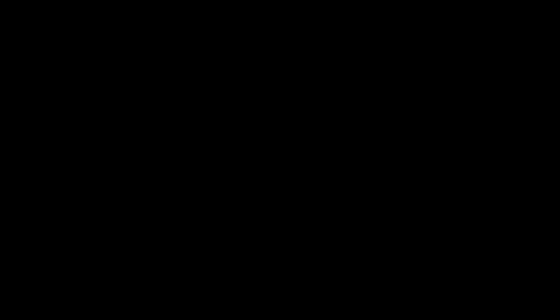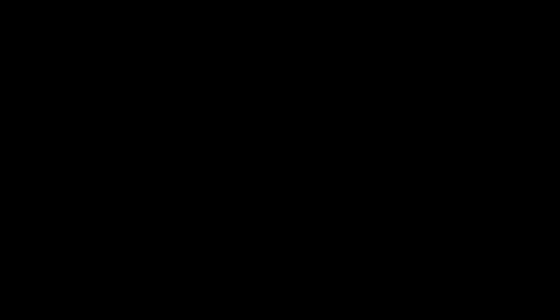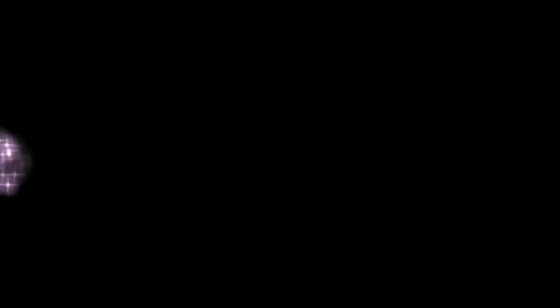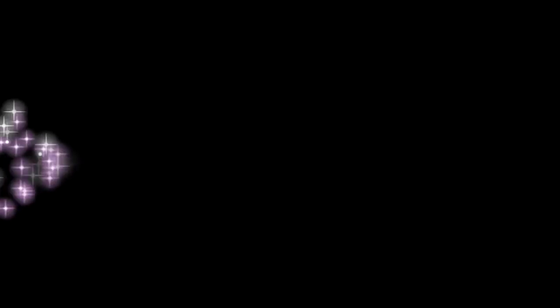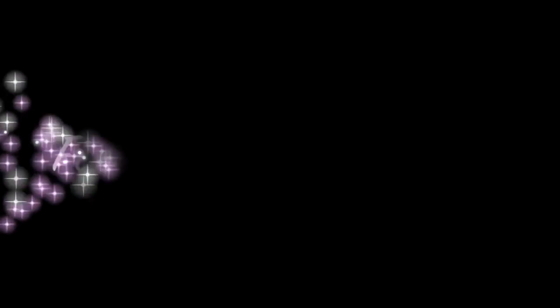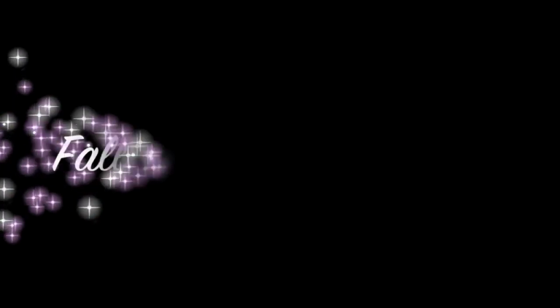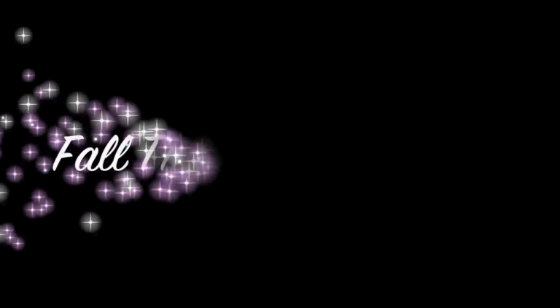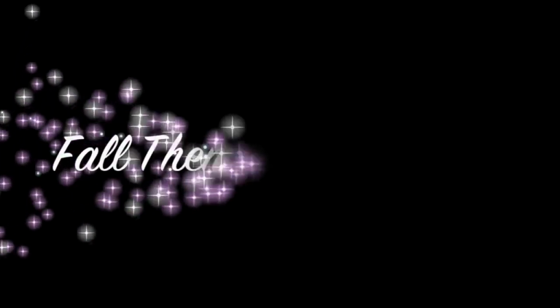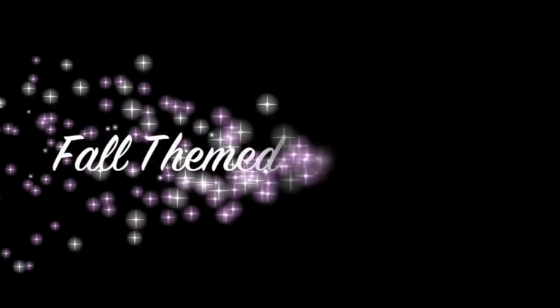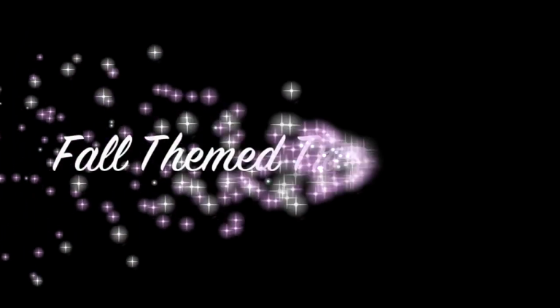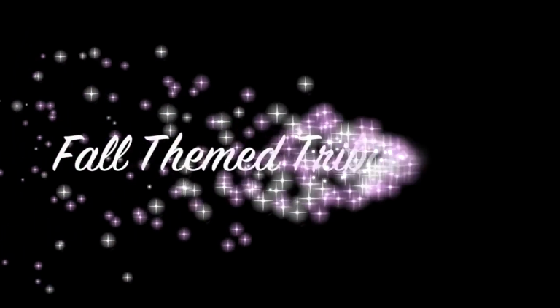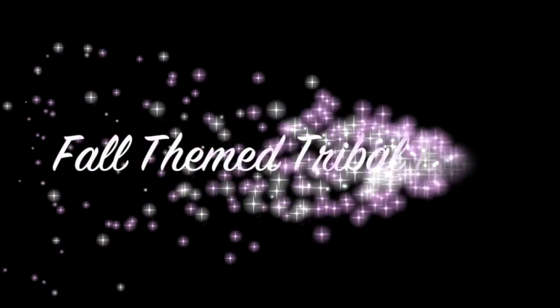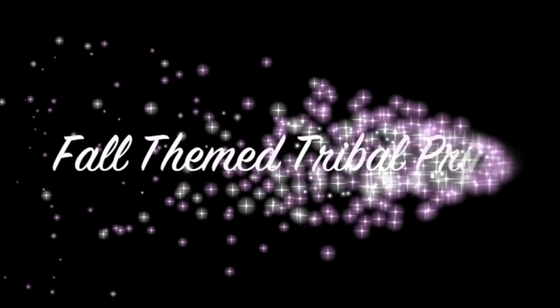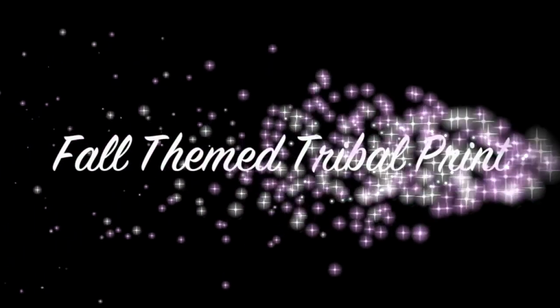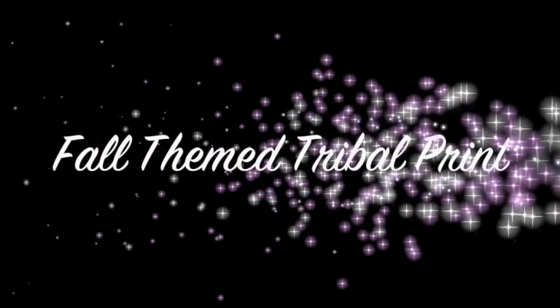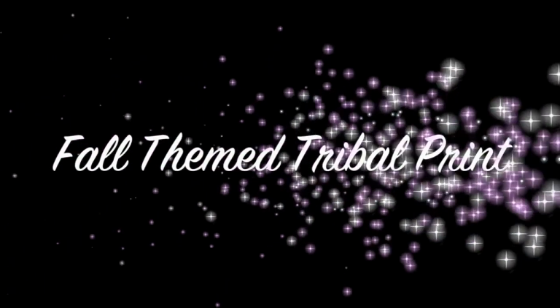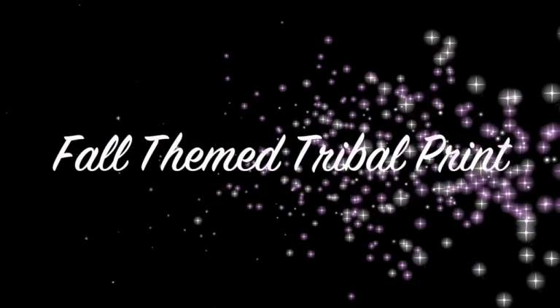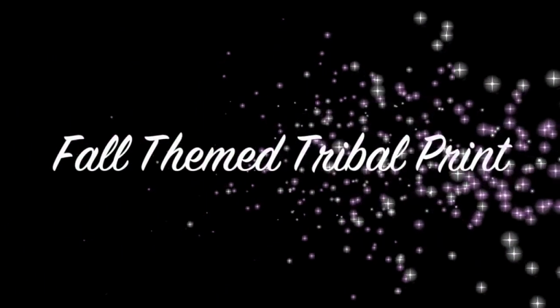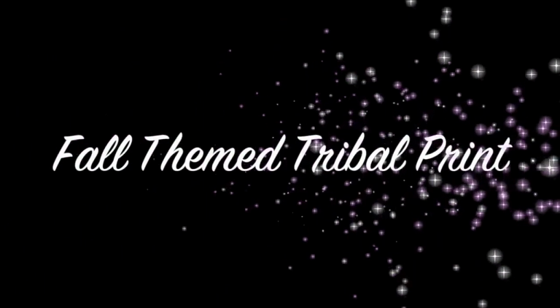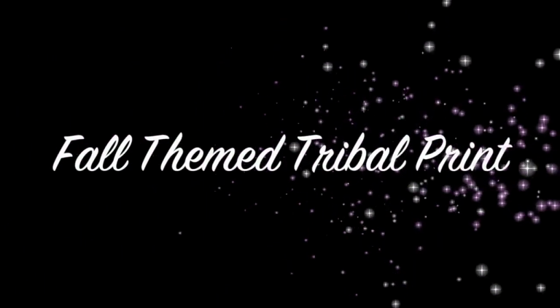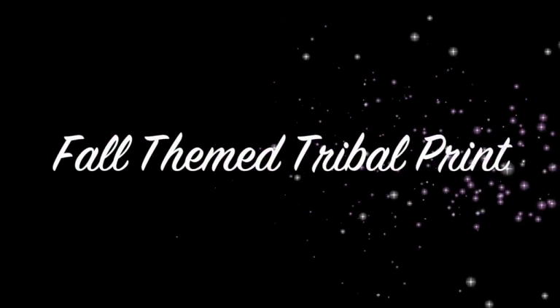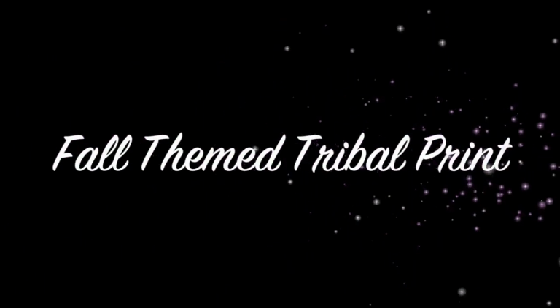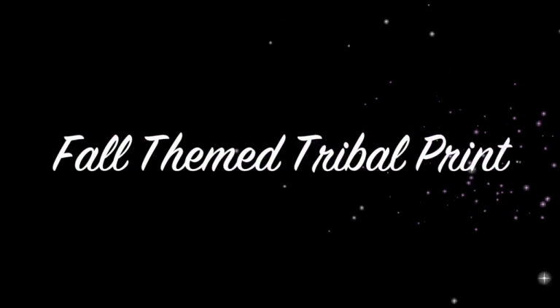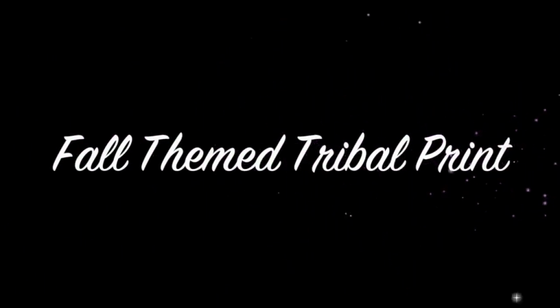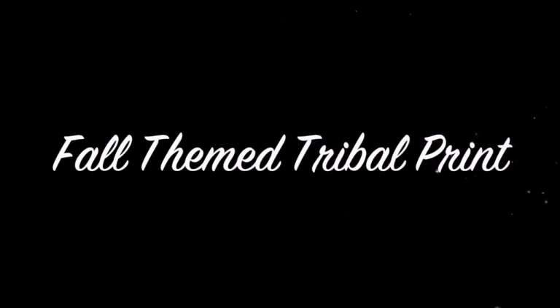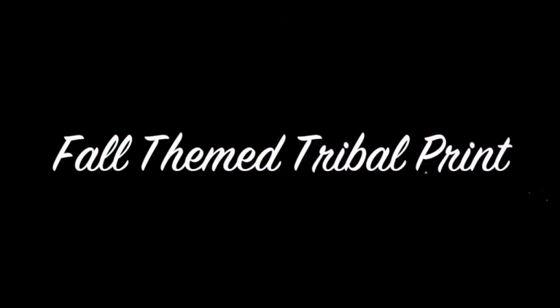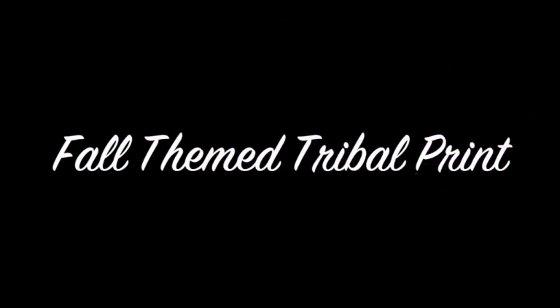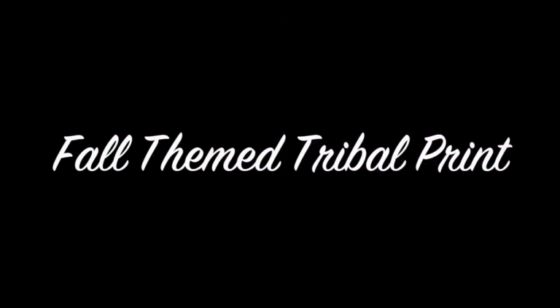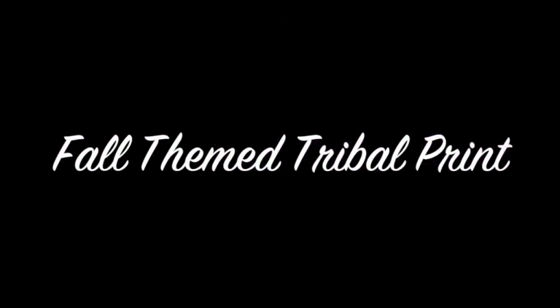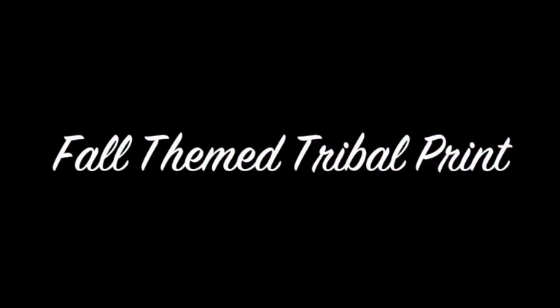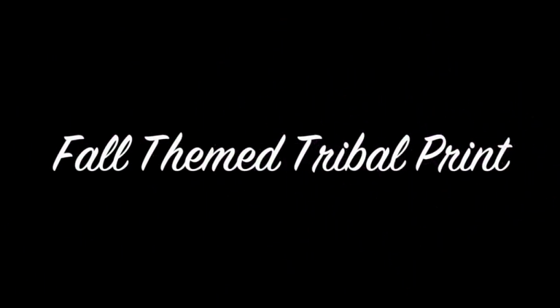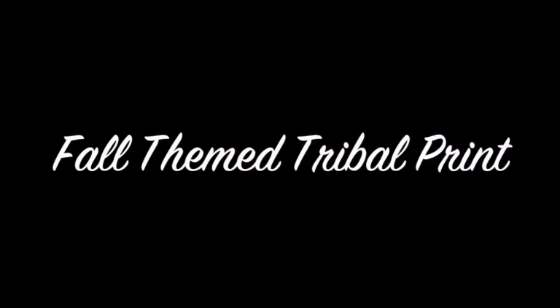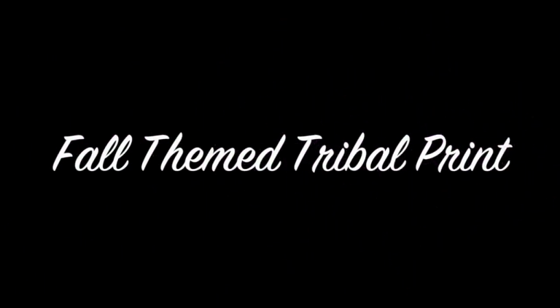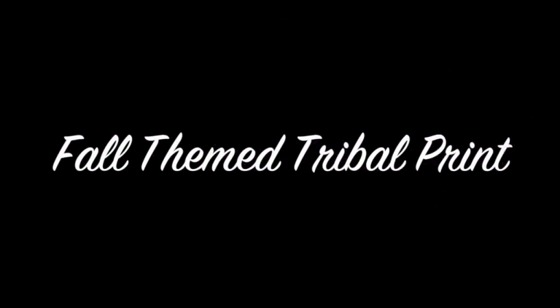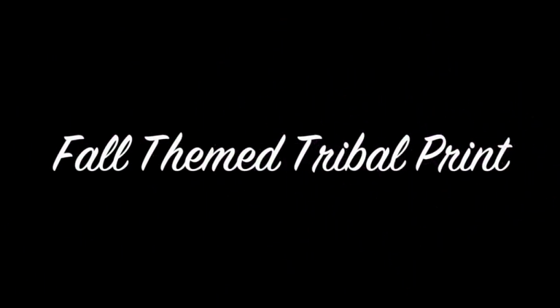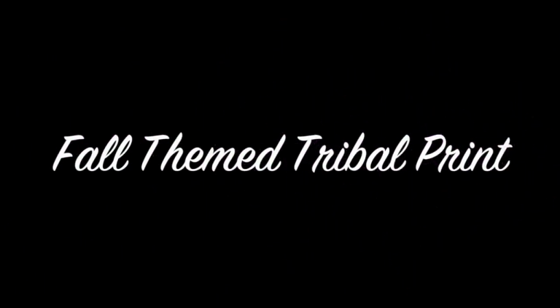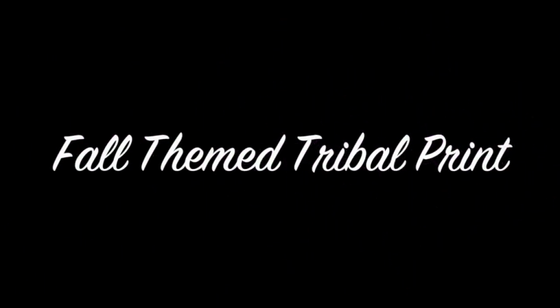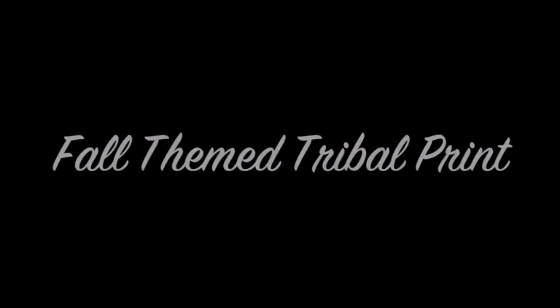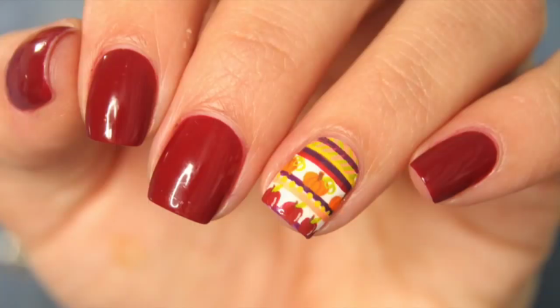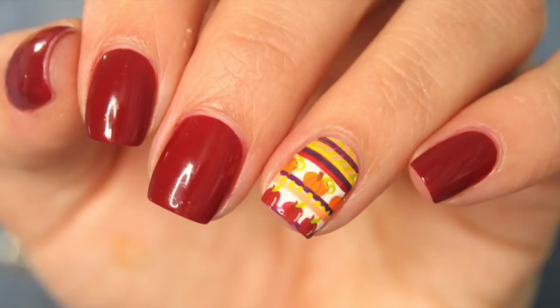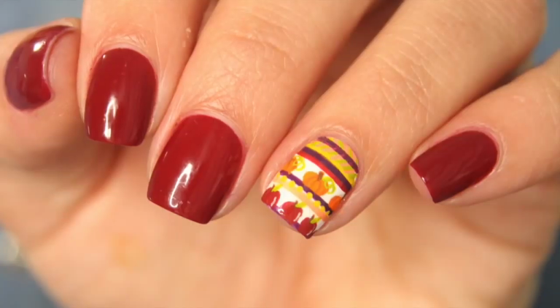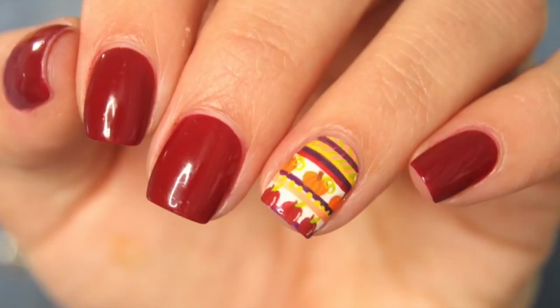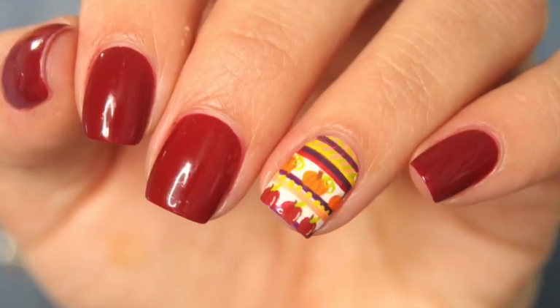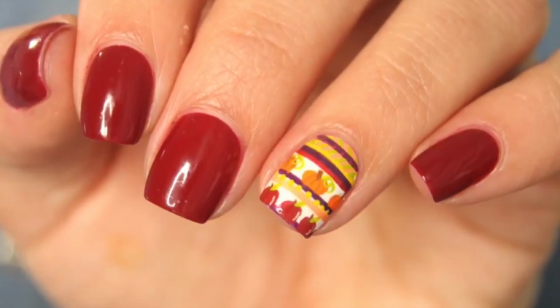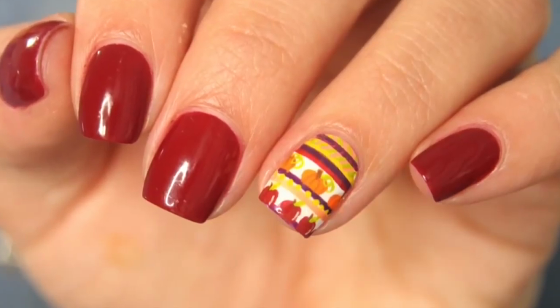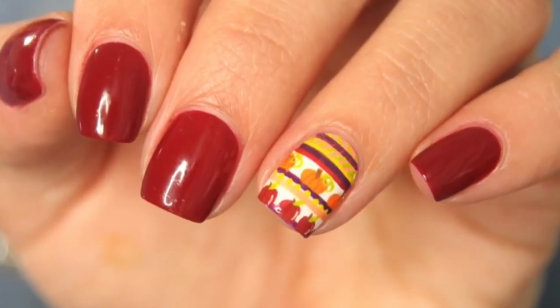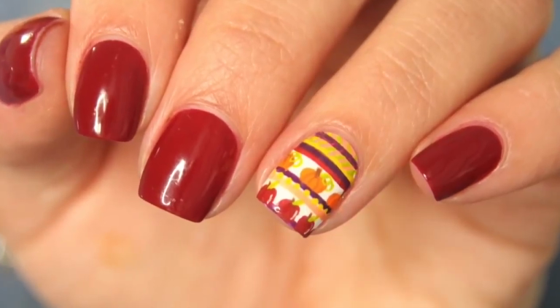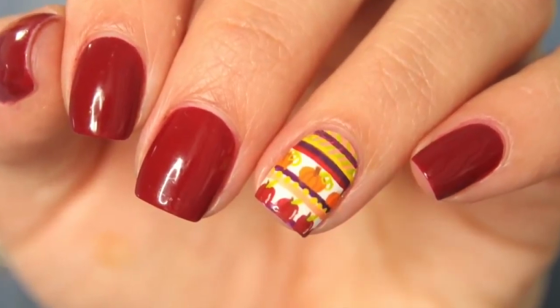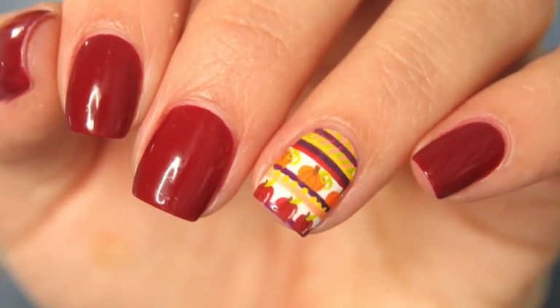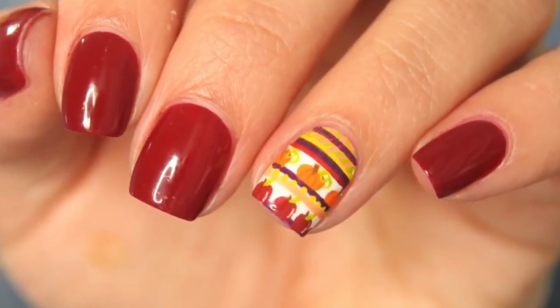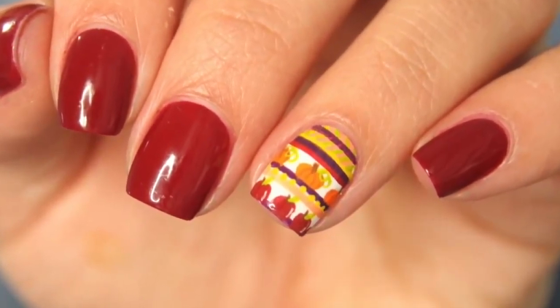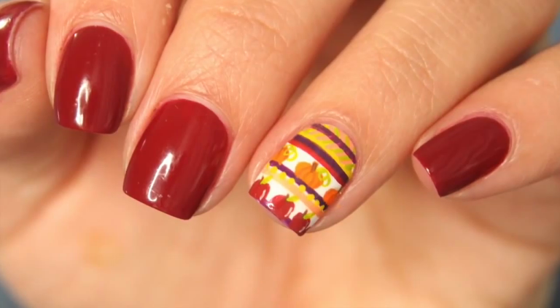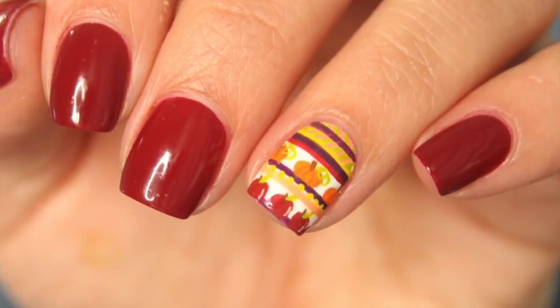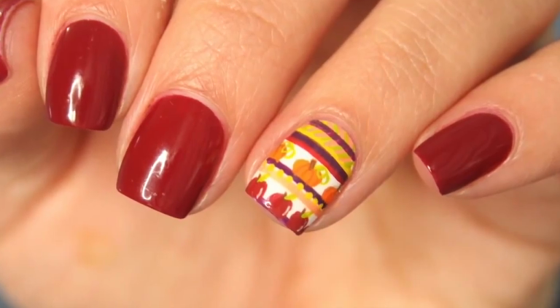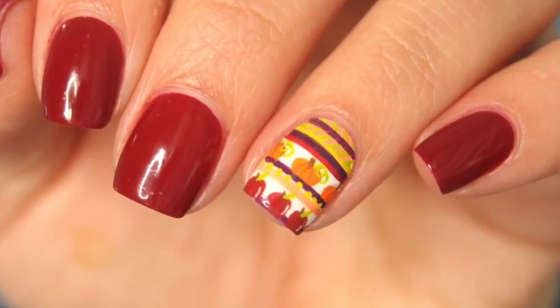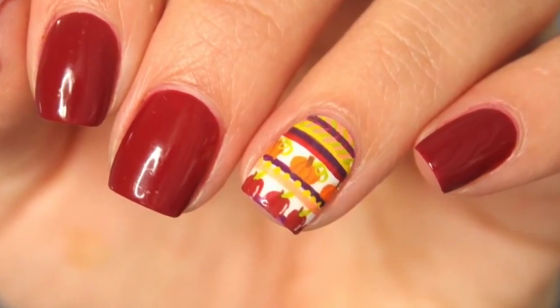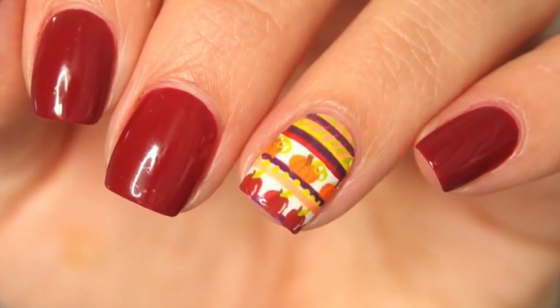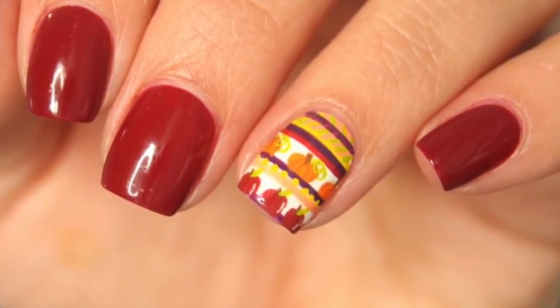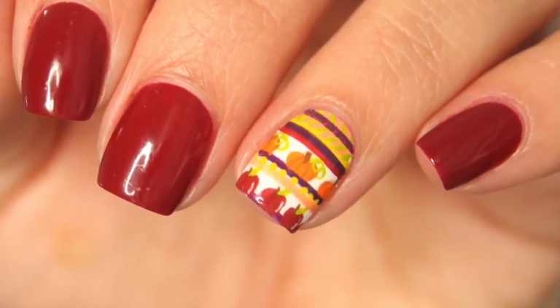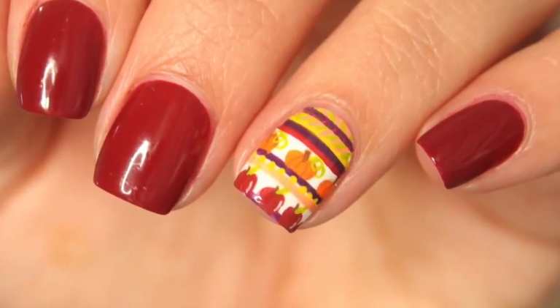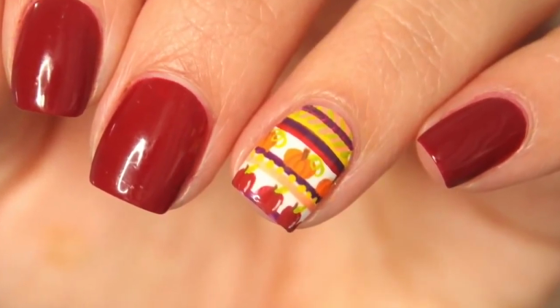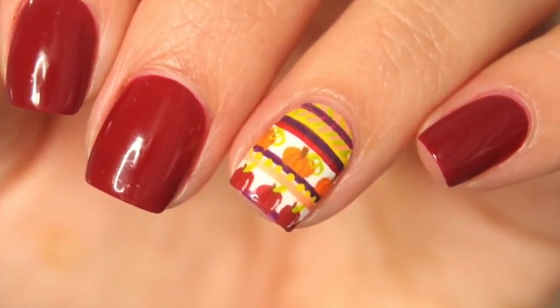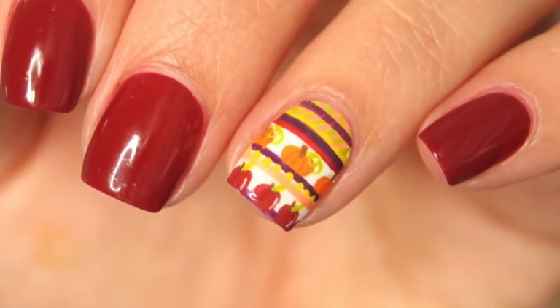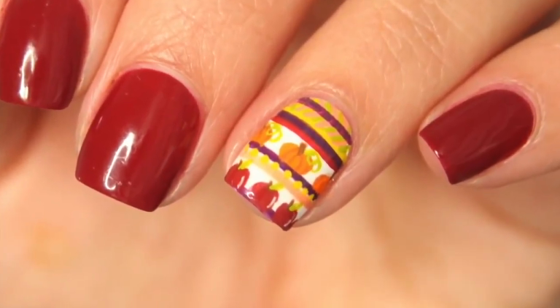Hey guys, welcome back to my channel and sorry for my long absence. Today we are going to do a fall themed tribal inspired print.